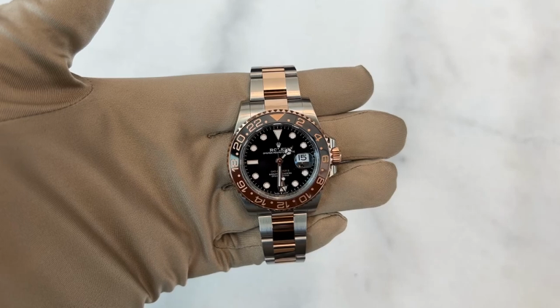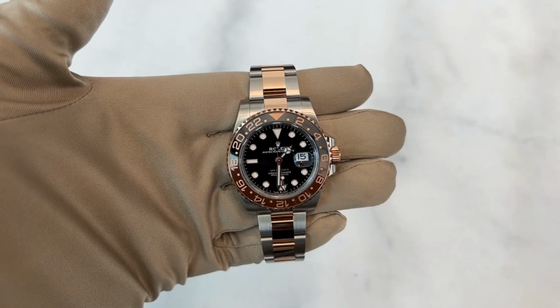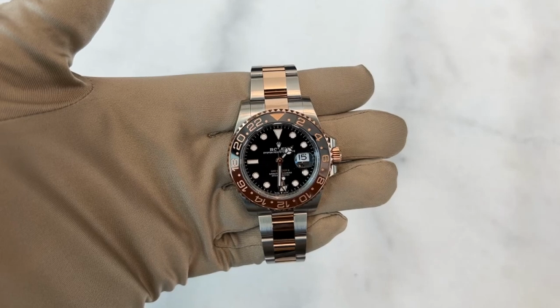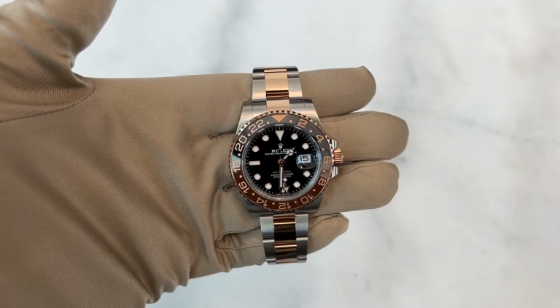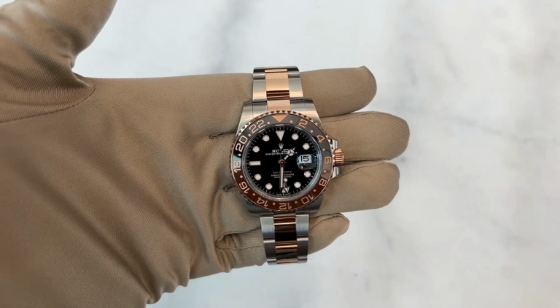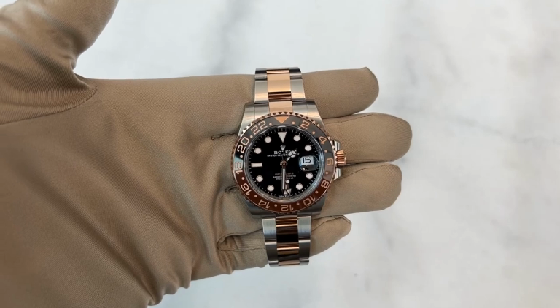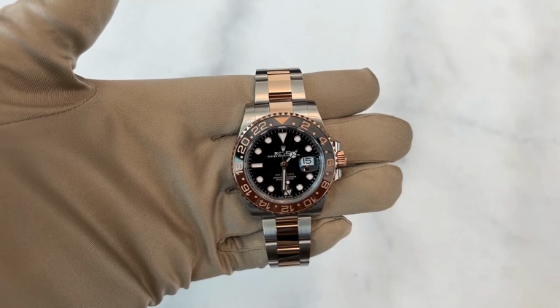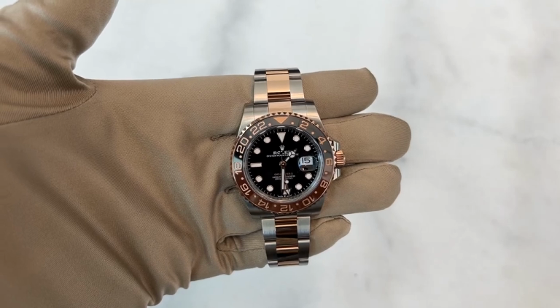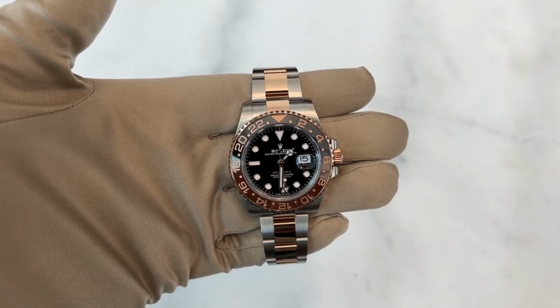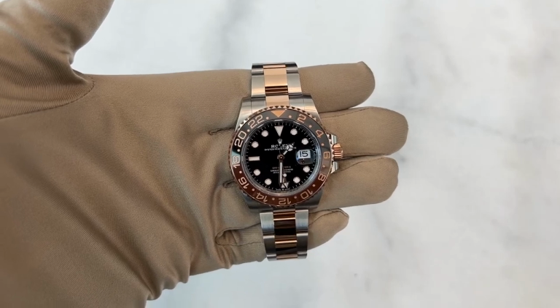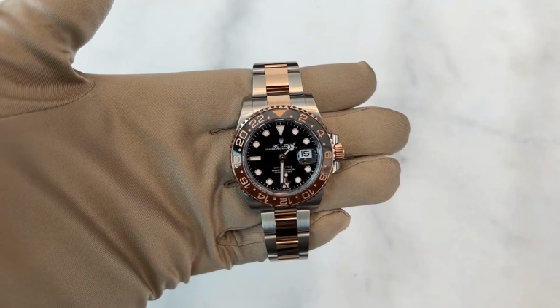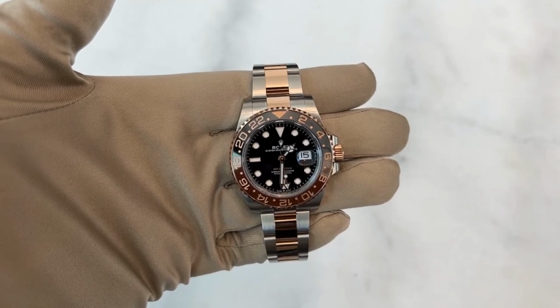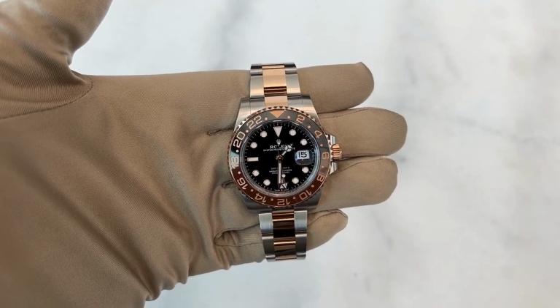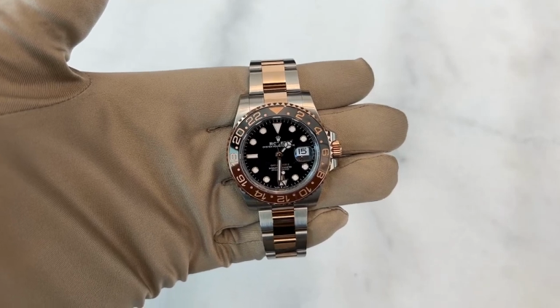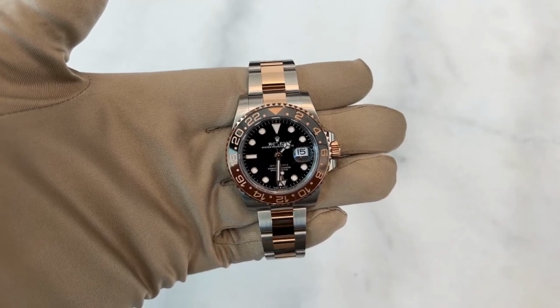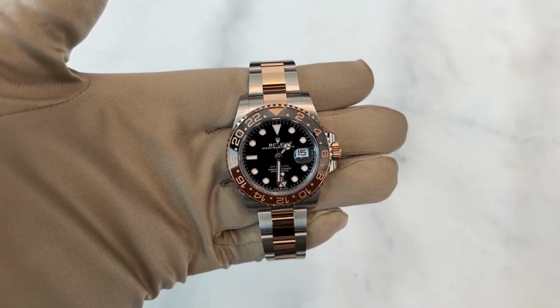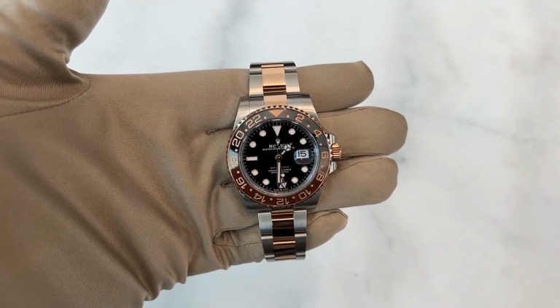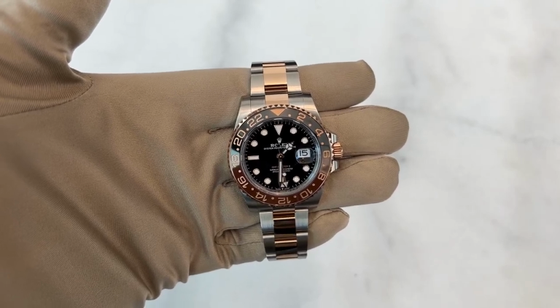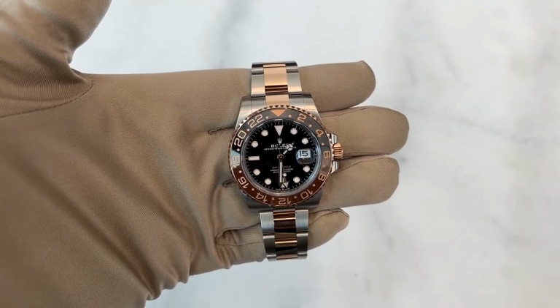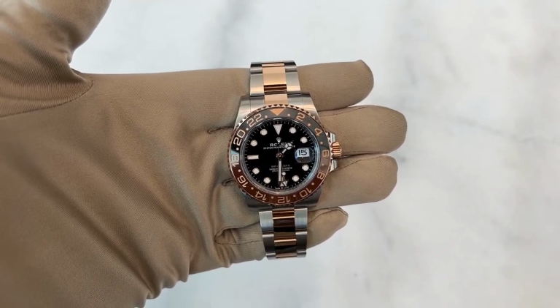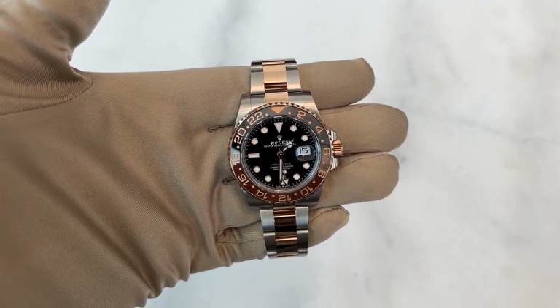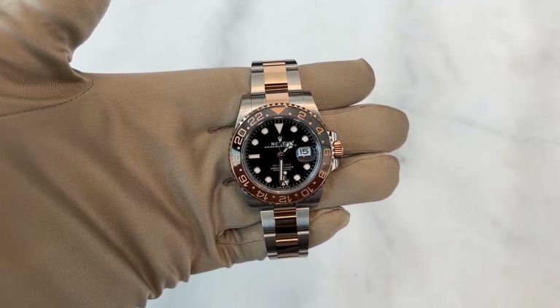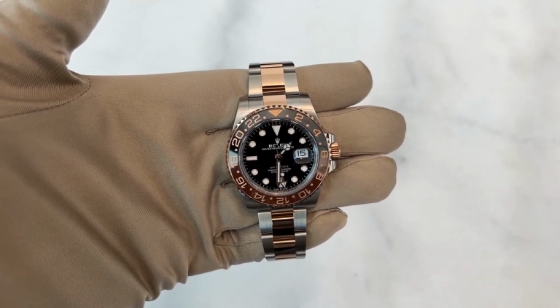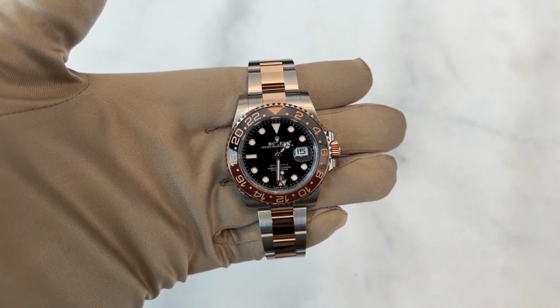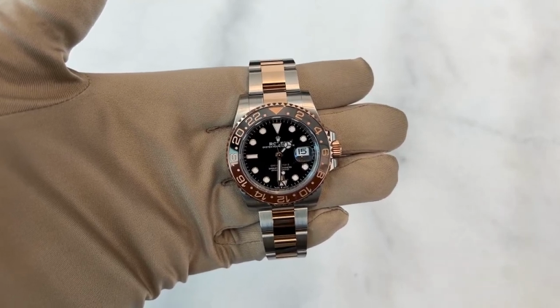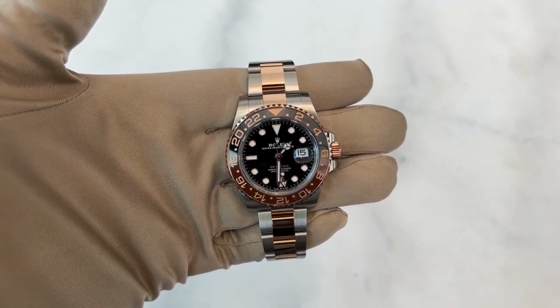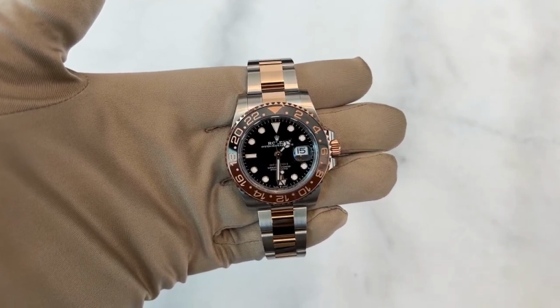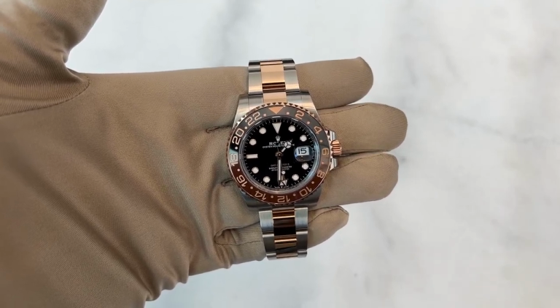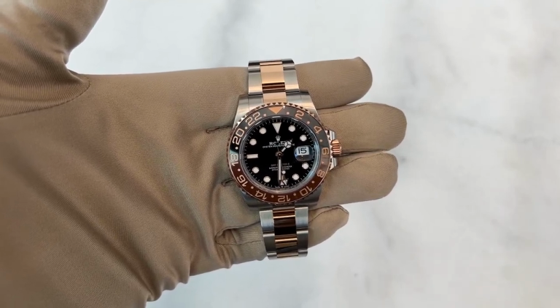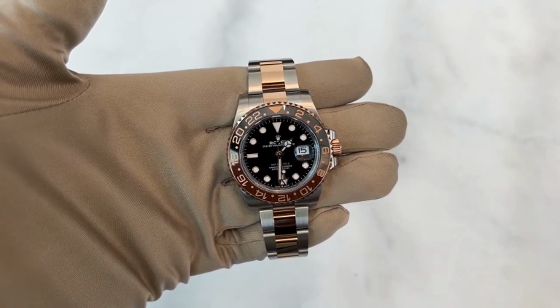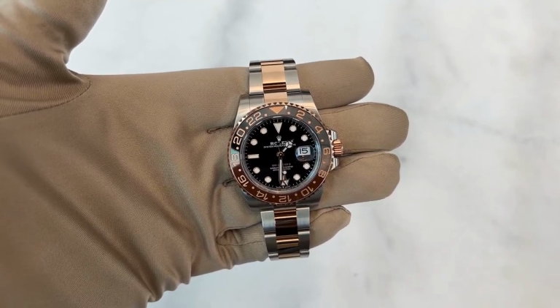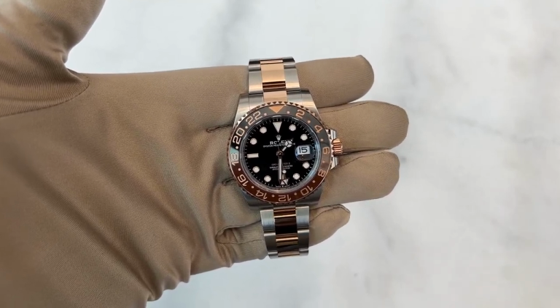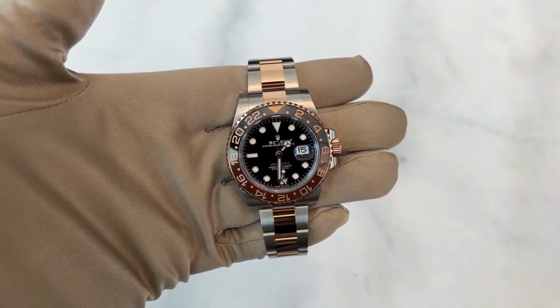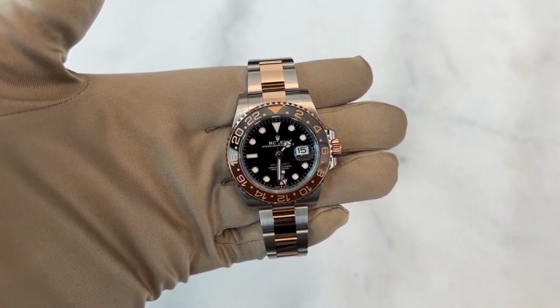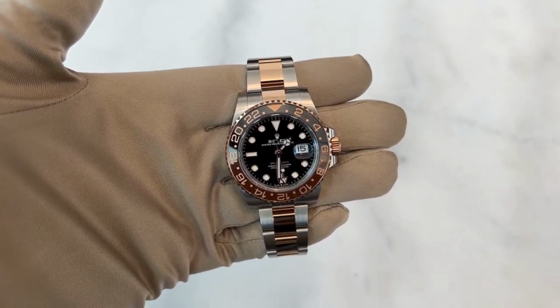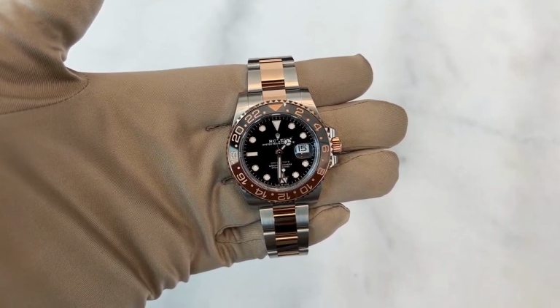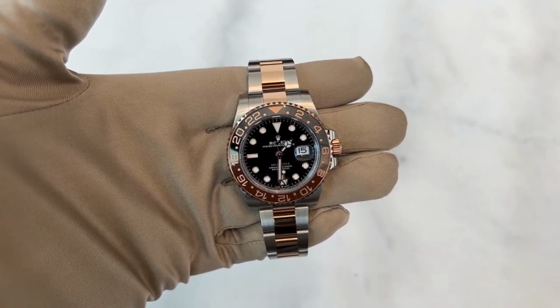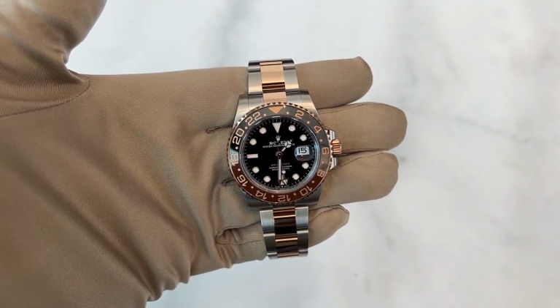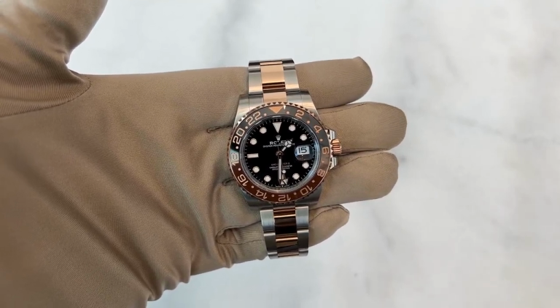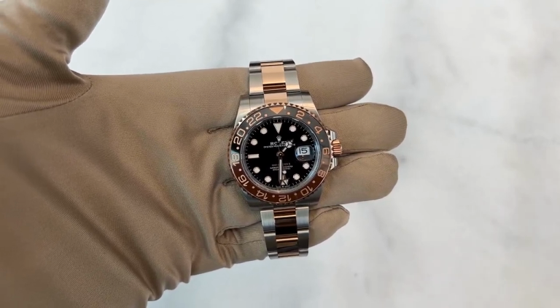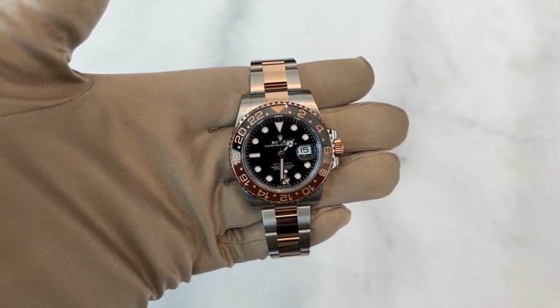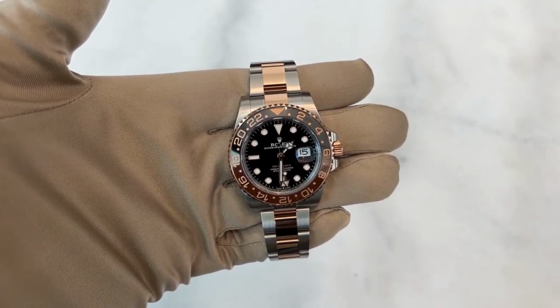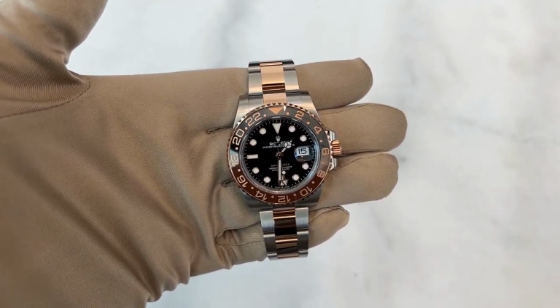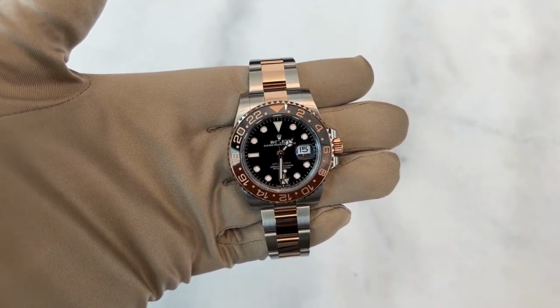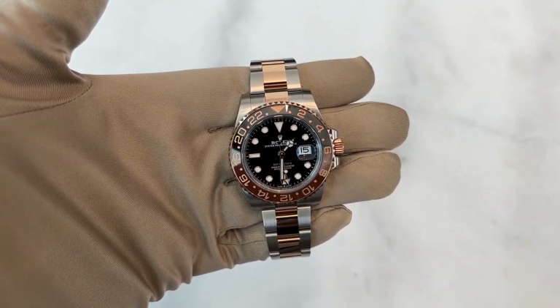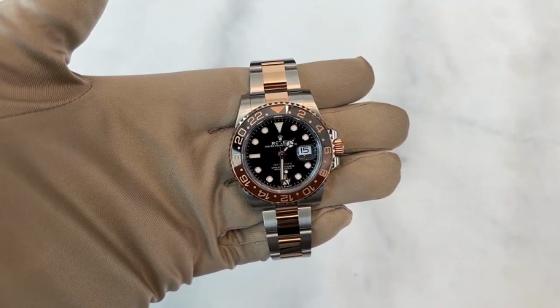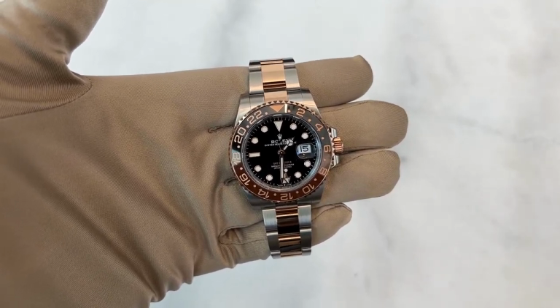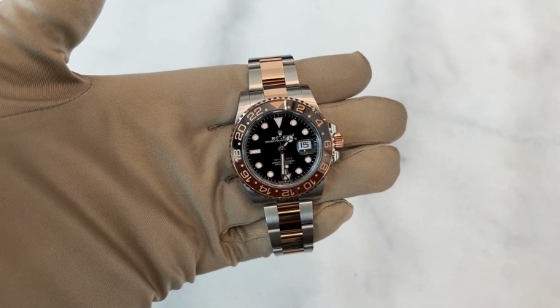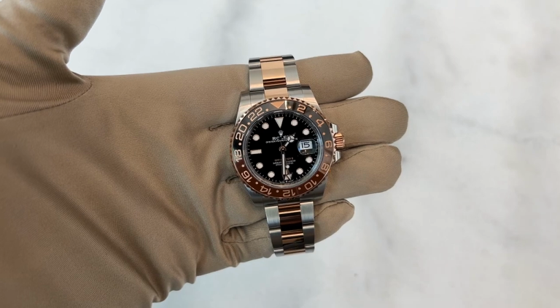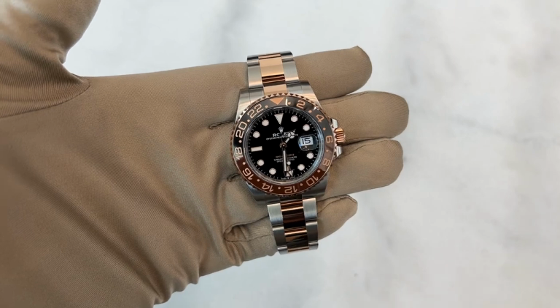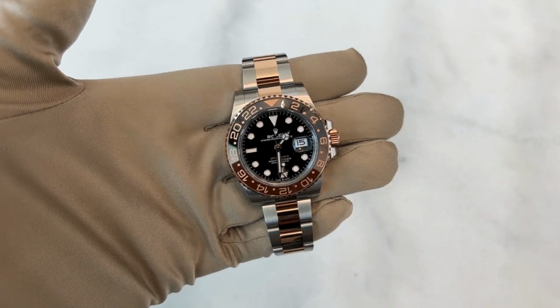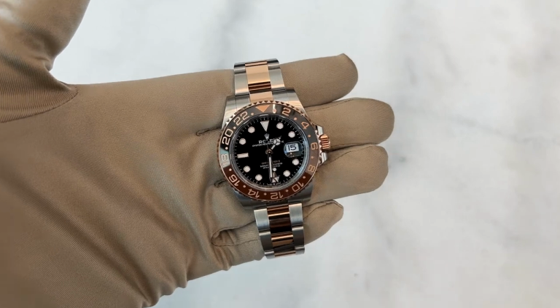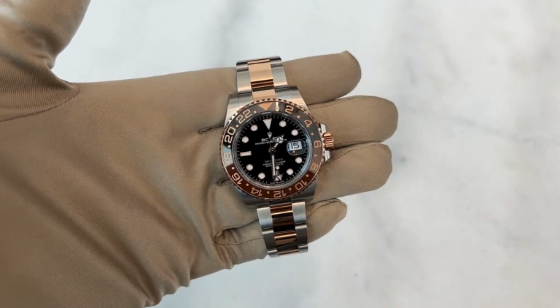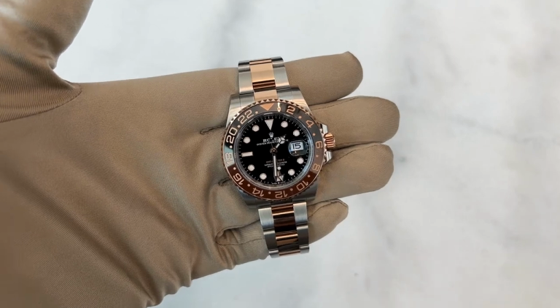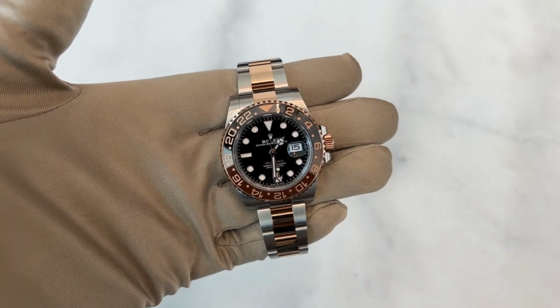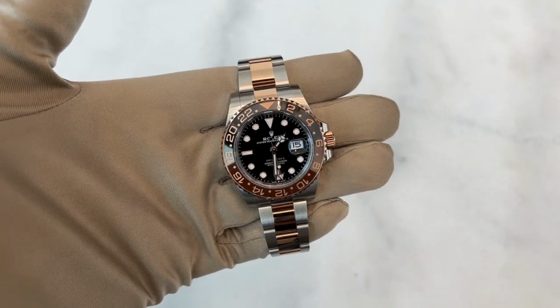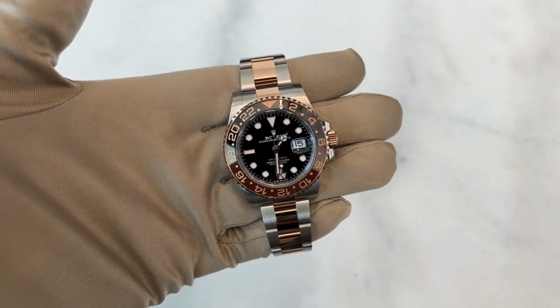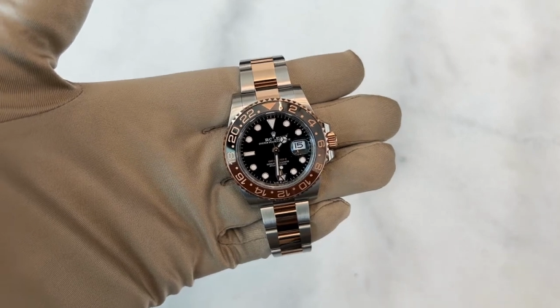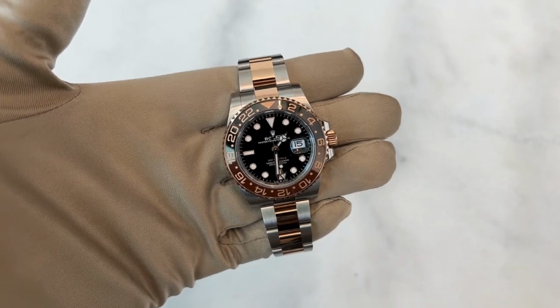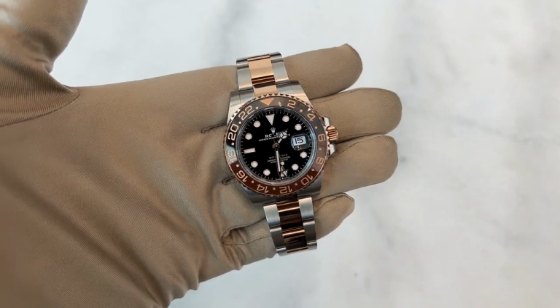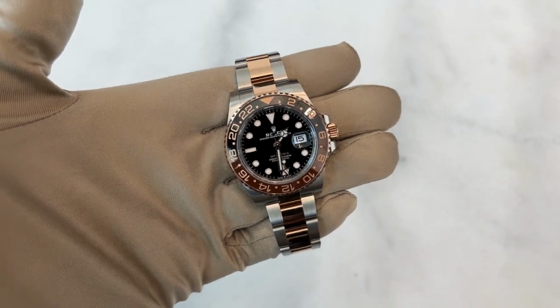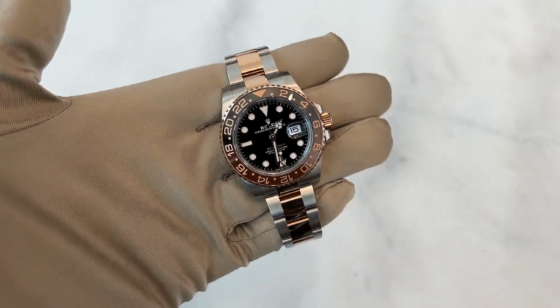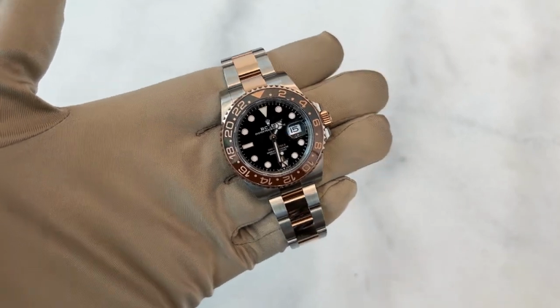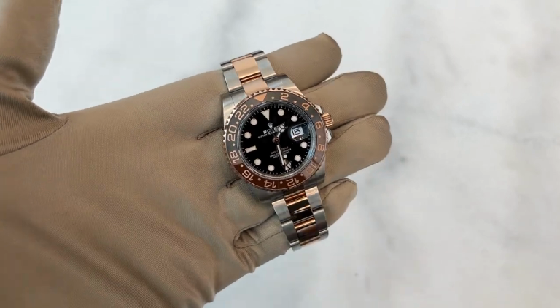Hey everyone, welcome to my channel. My name is Big Mo and today I will be reviewing this beautiful GMT Master 2 Root Beer.